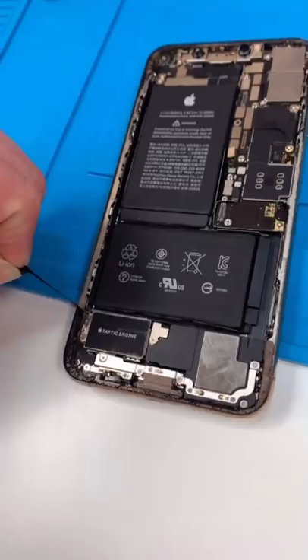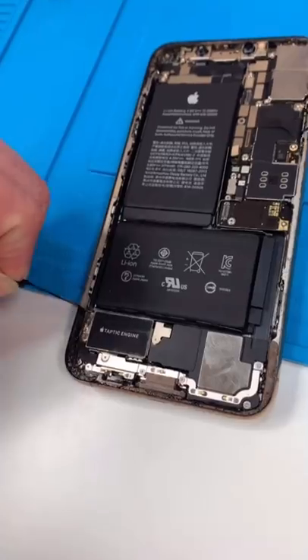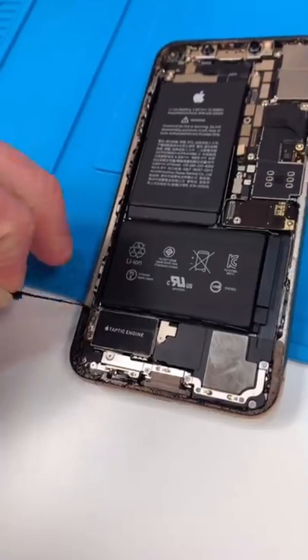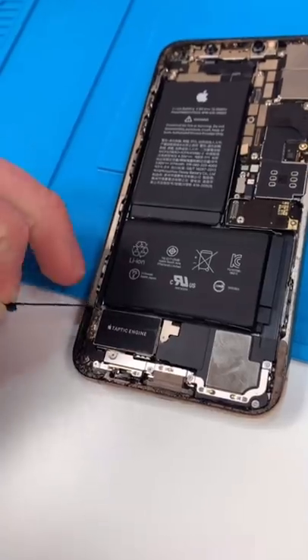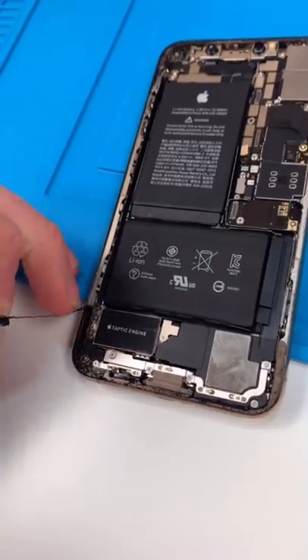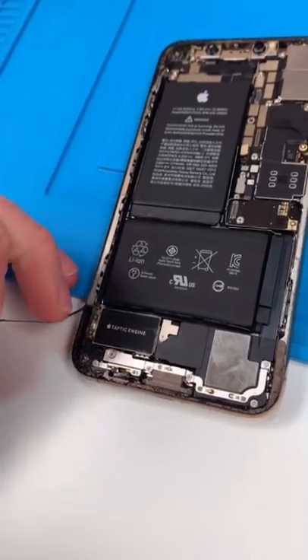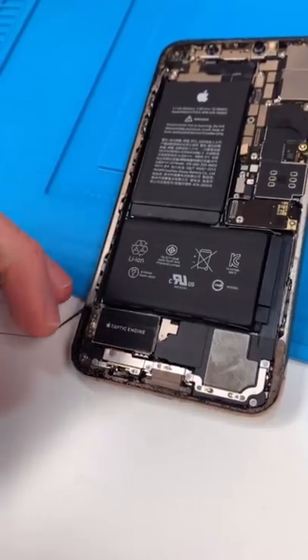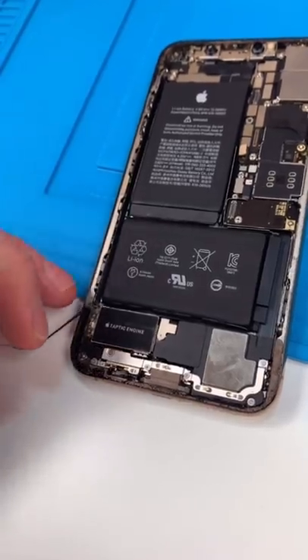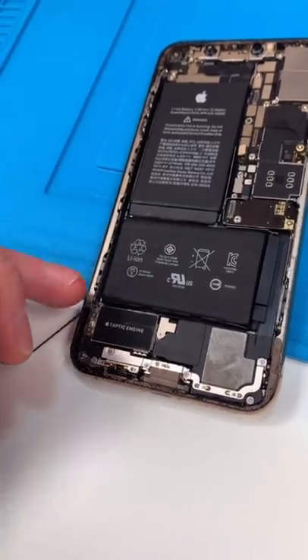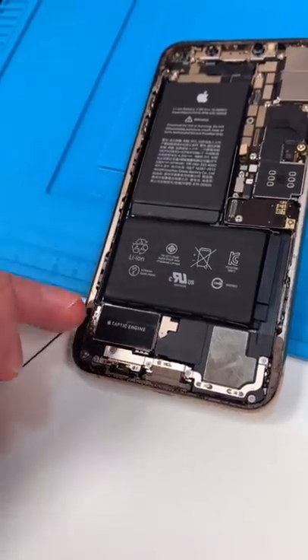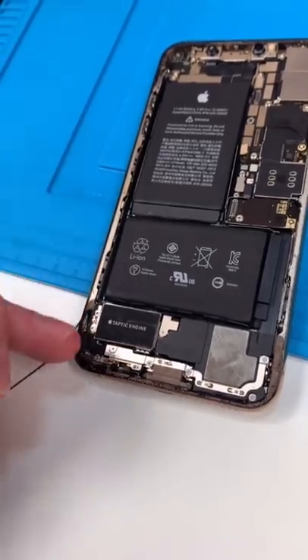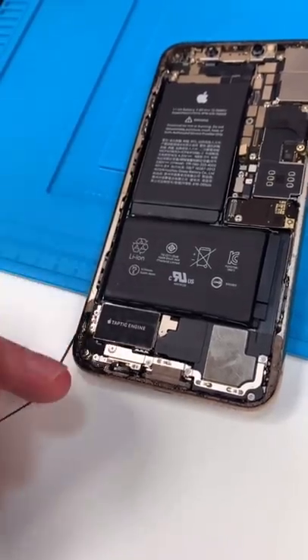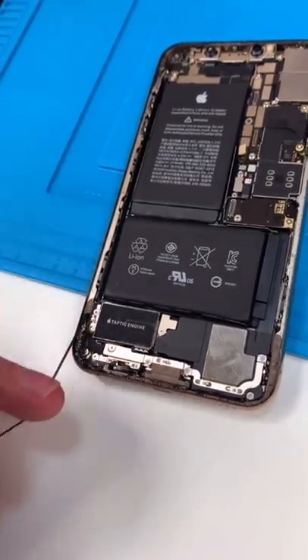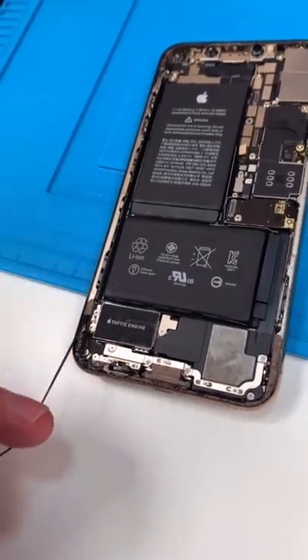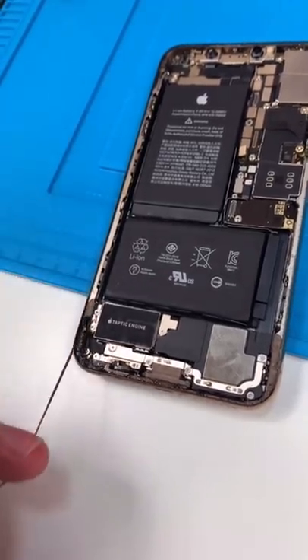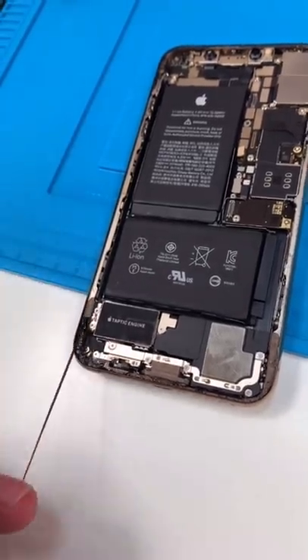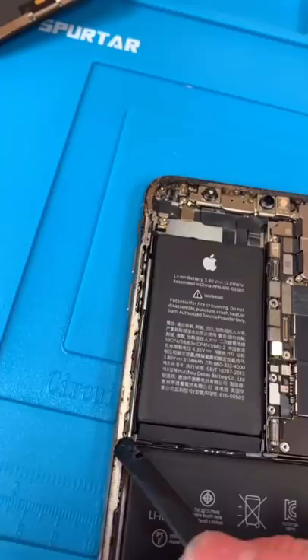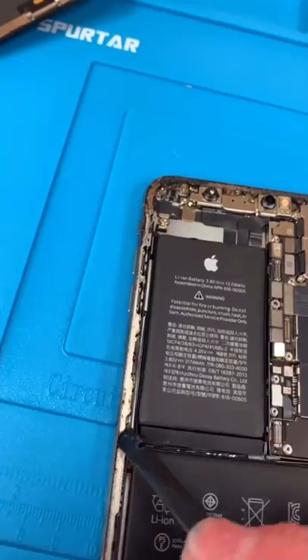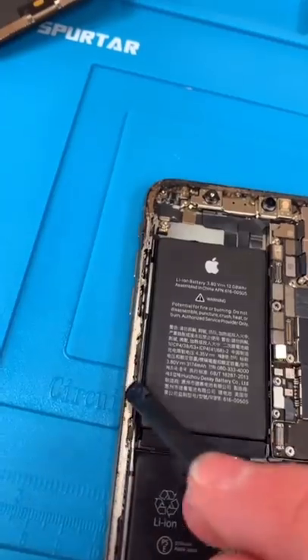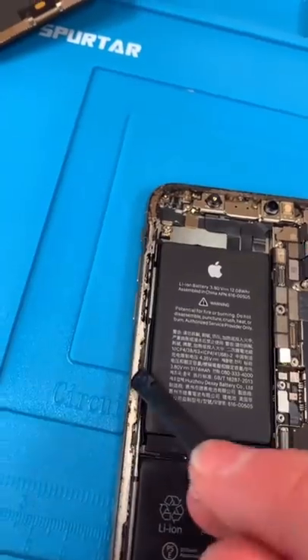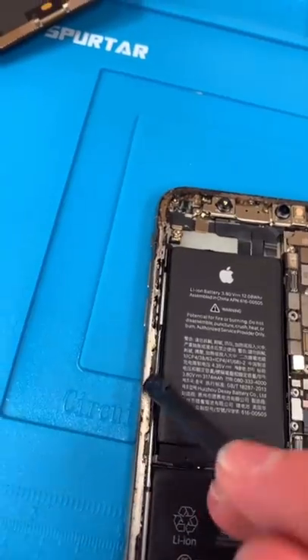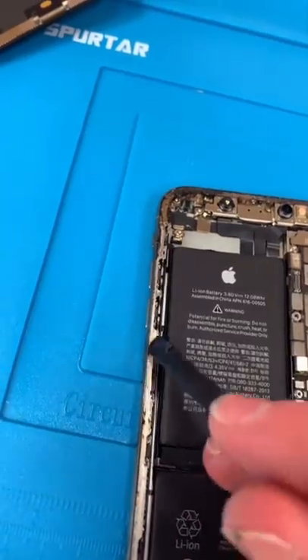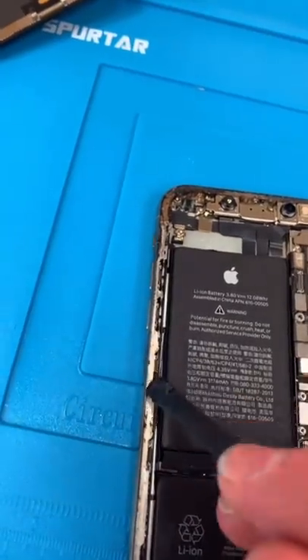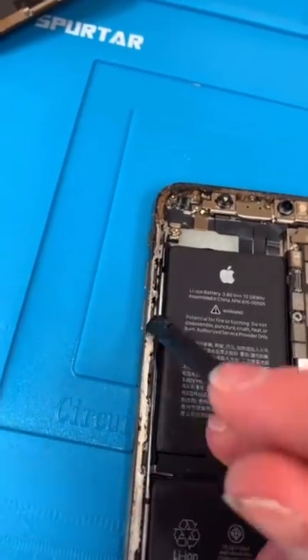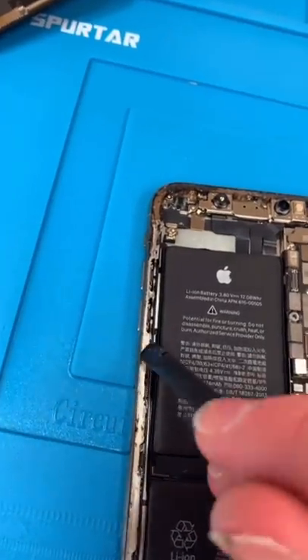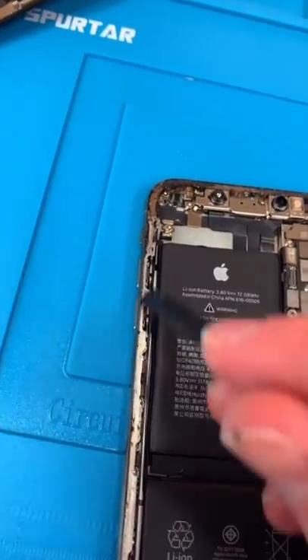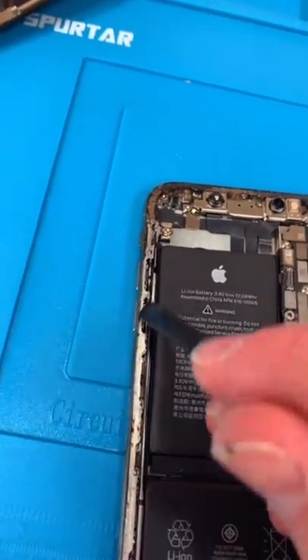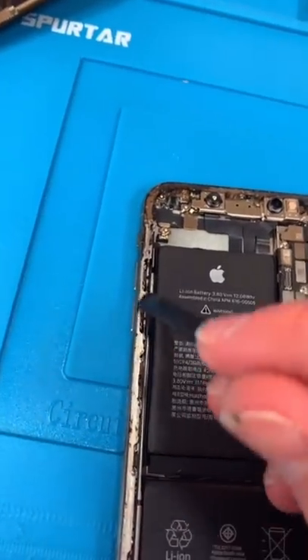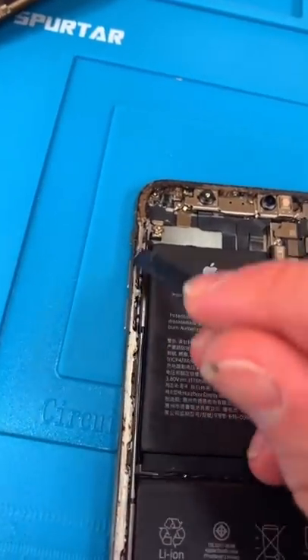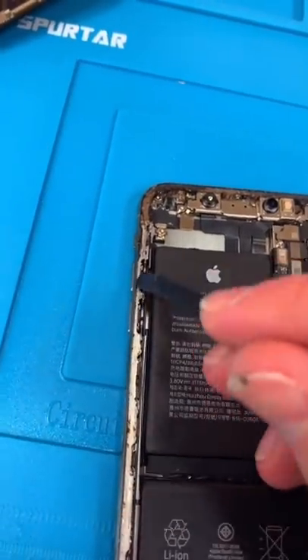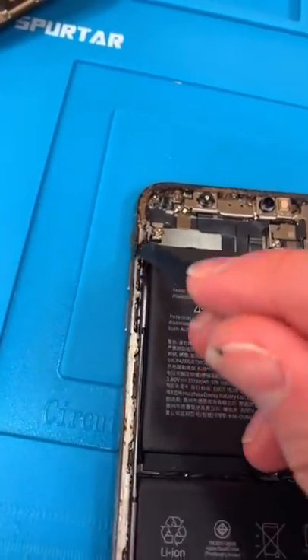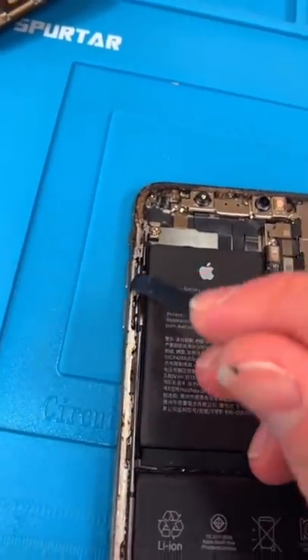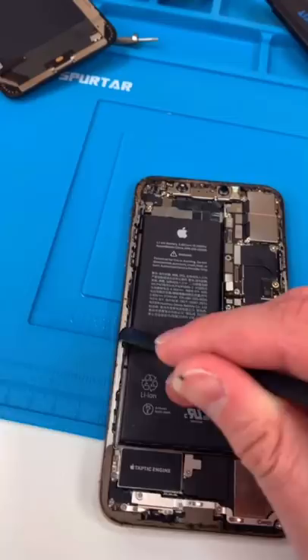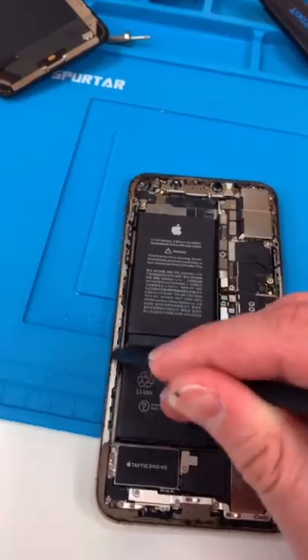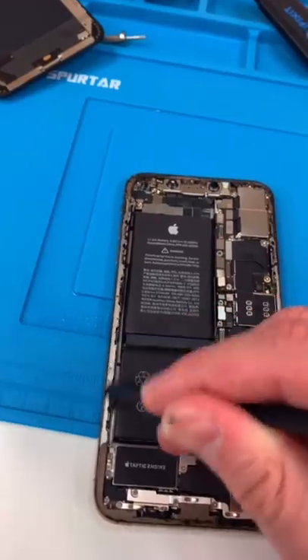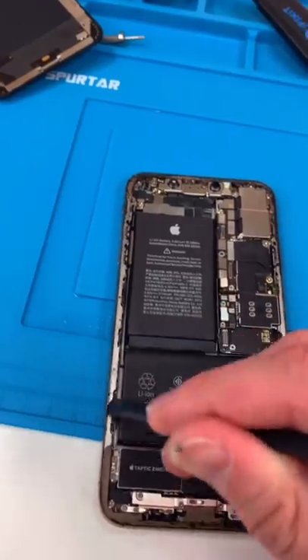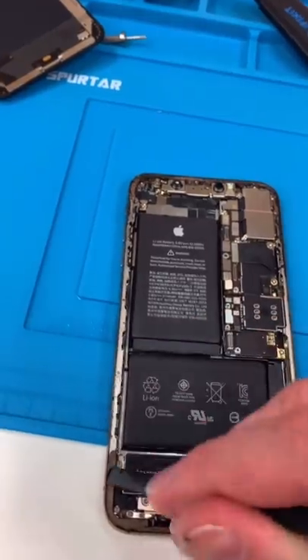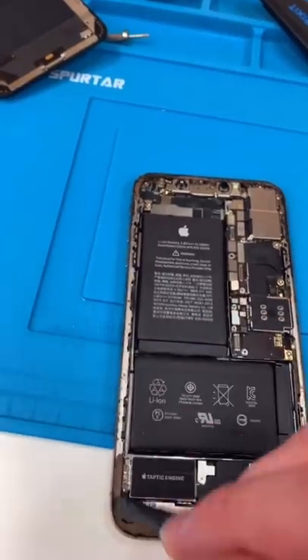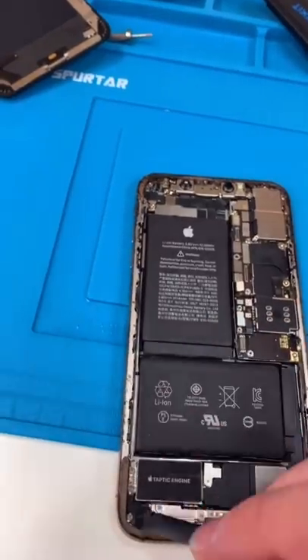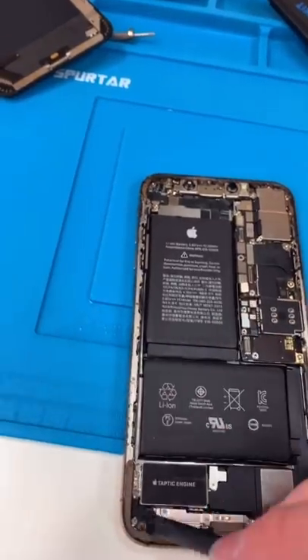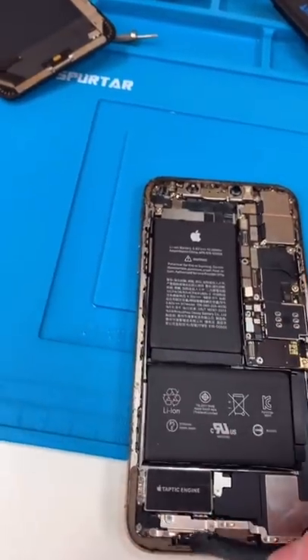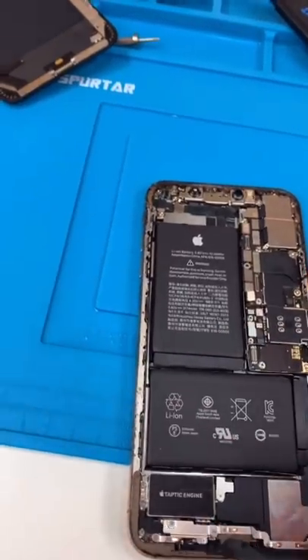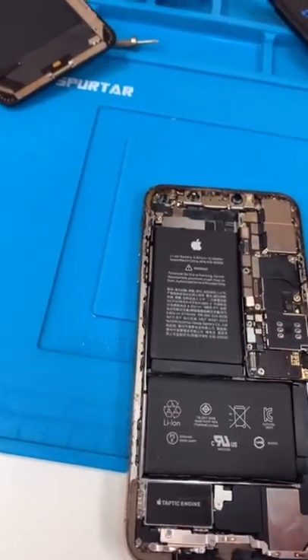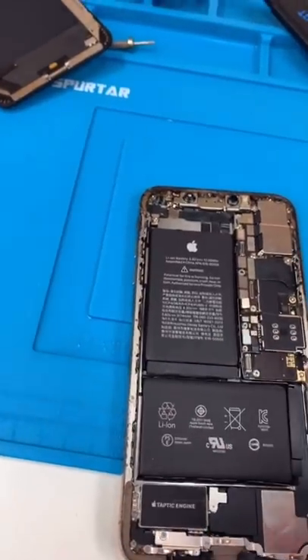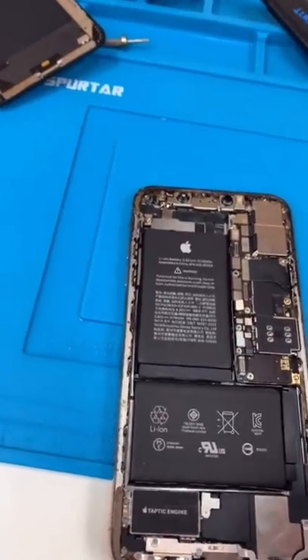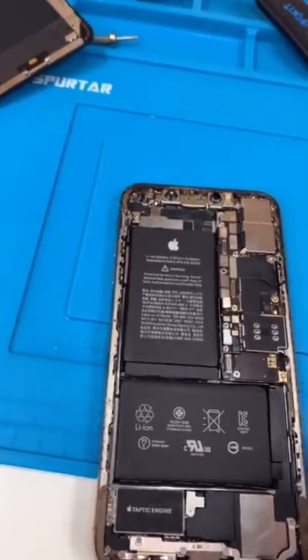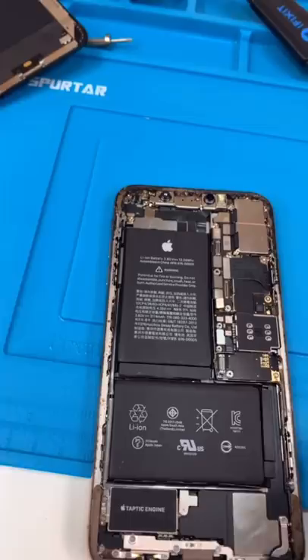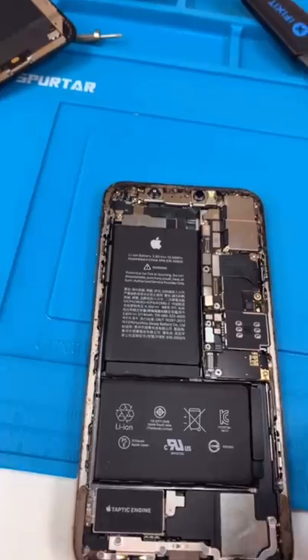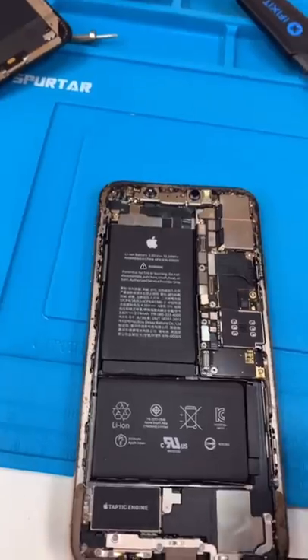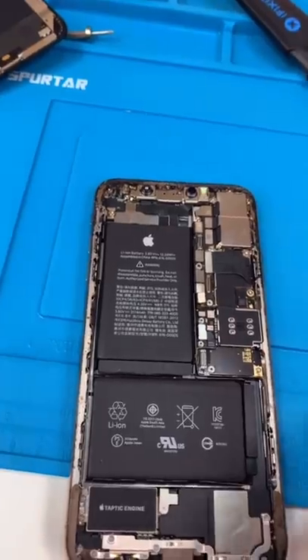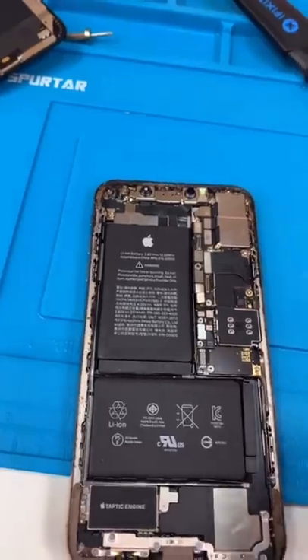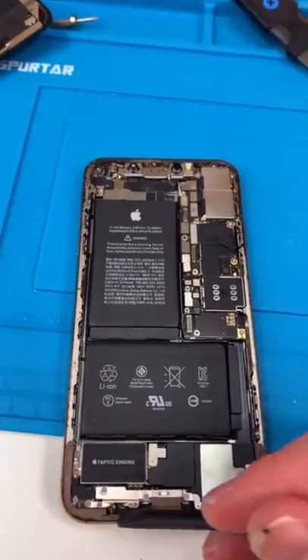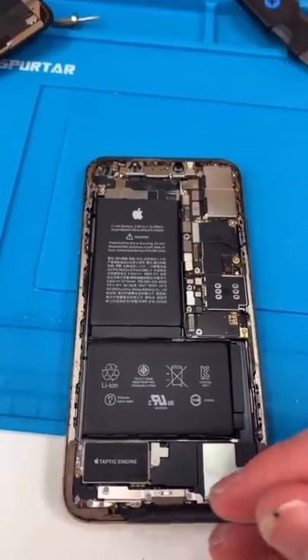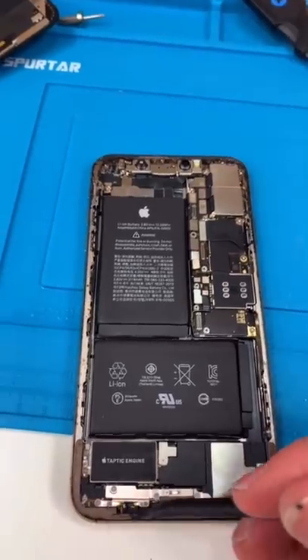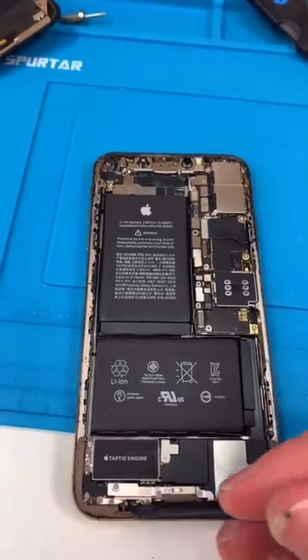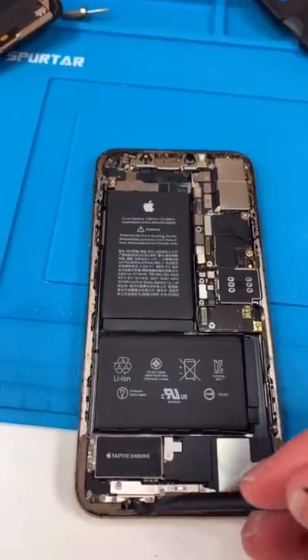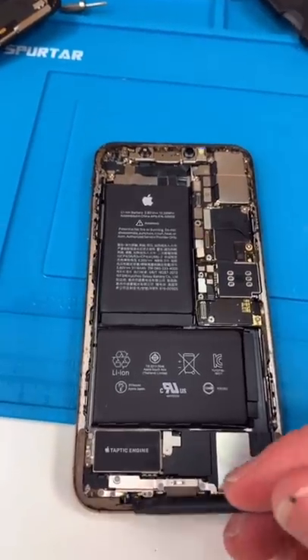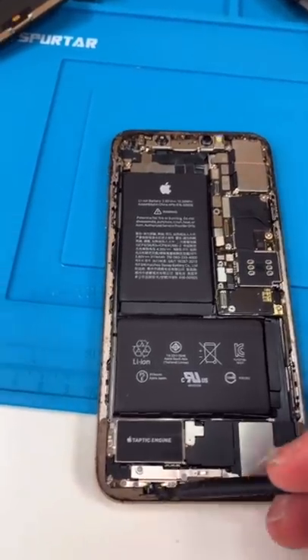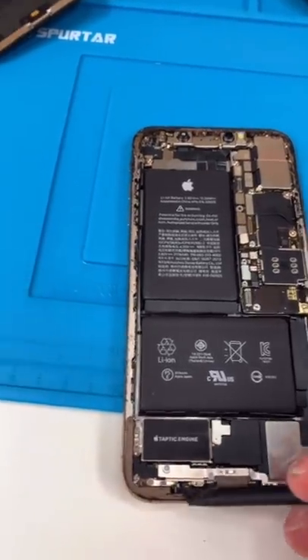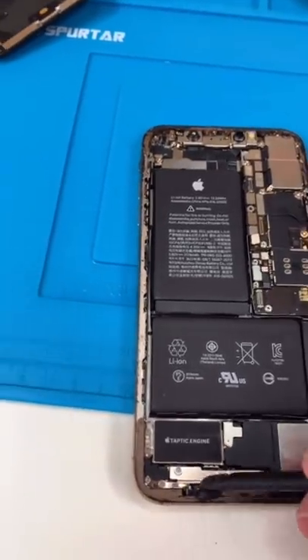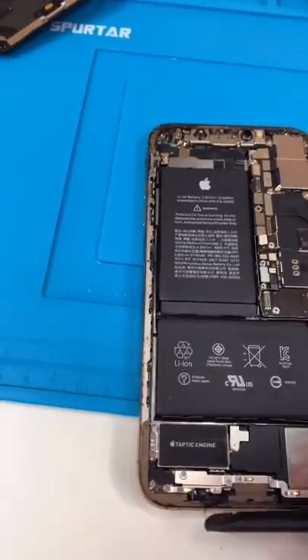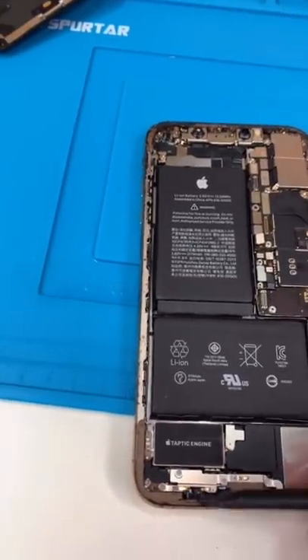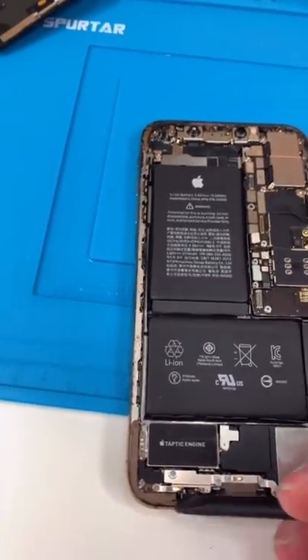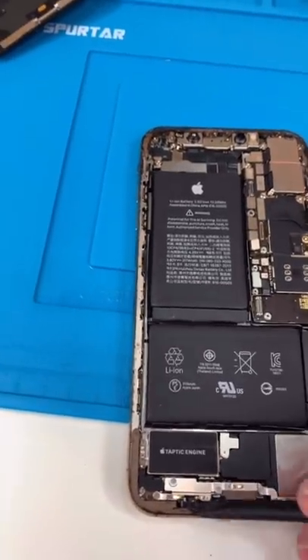Now we gotta clean this mess up. There's like weird oils. I've found a lot of weird stuff in phones — it can be kind of gross sometimes.